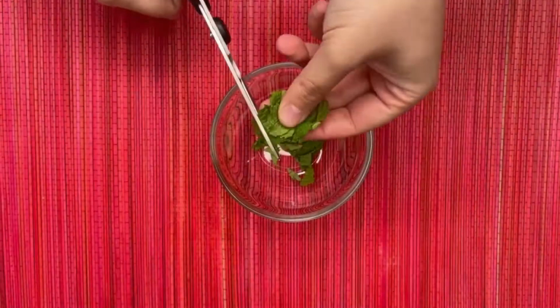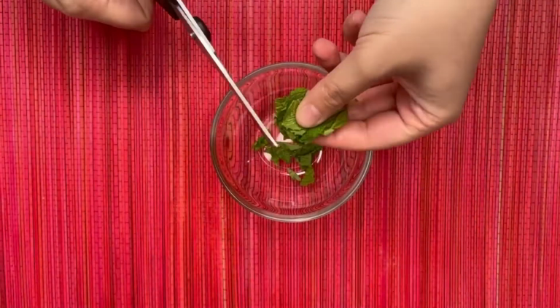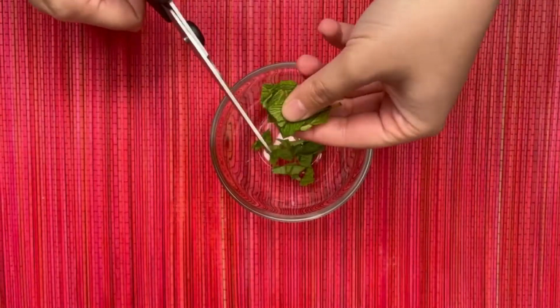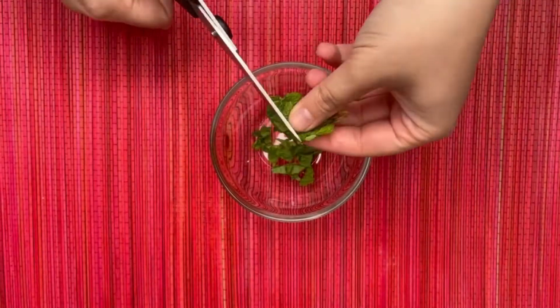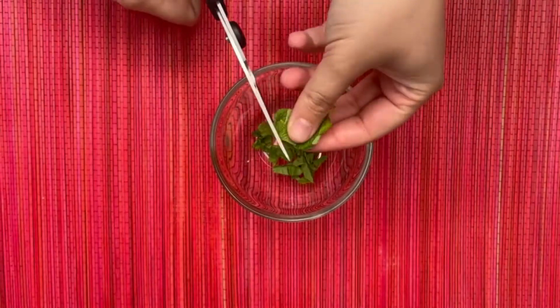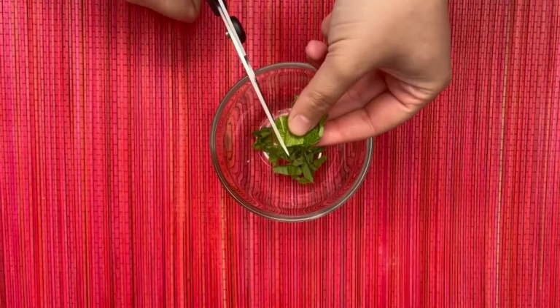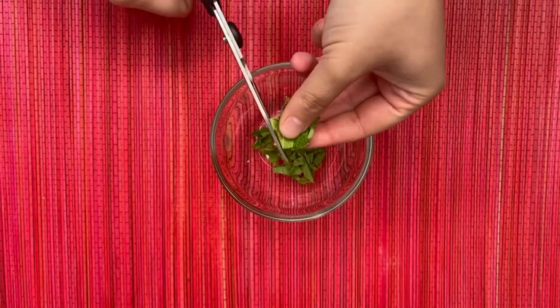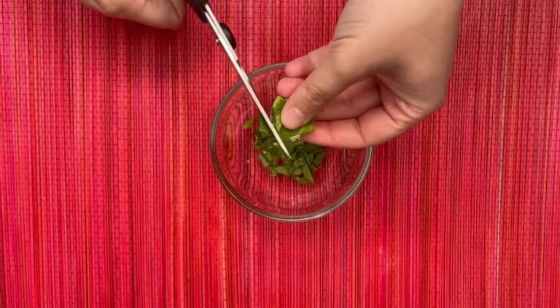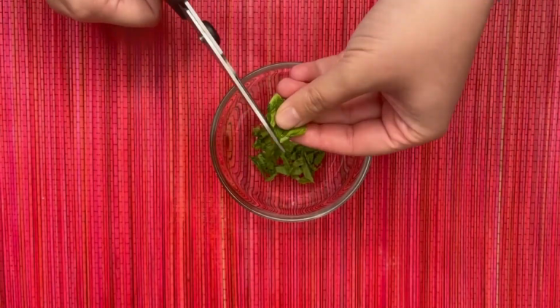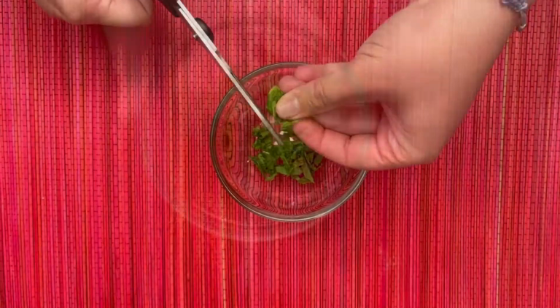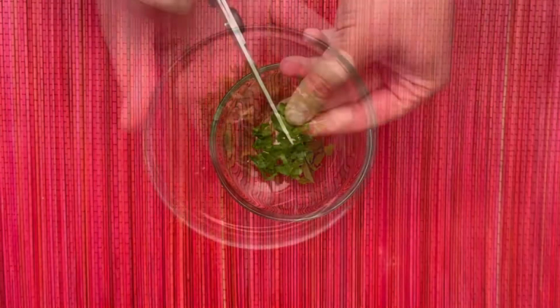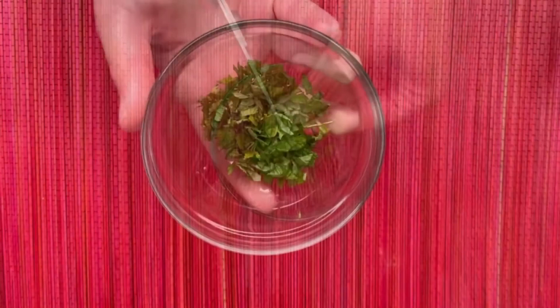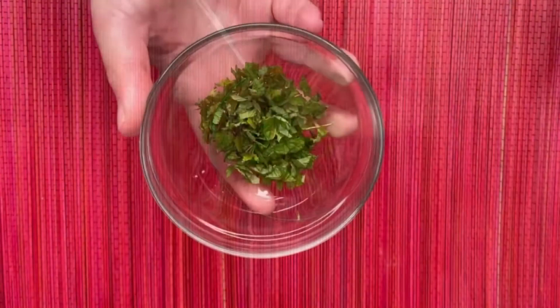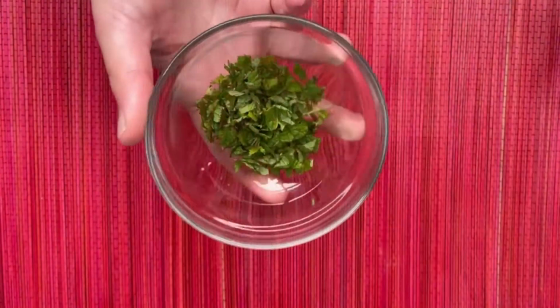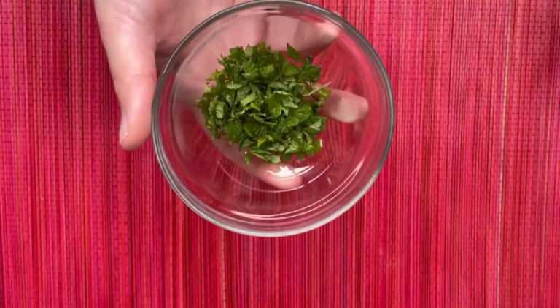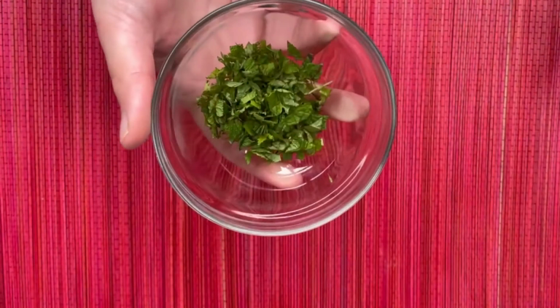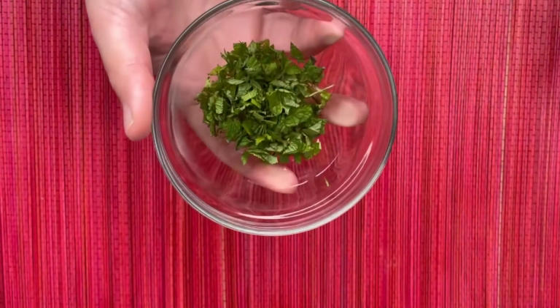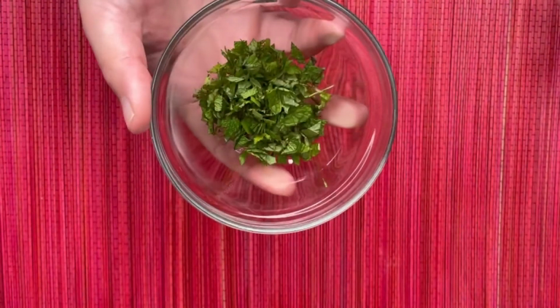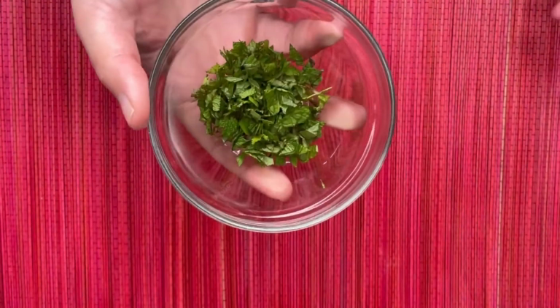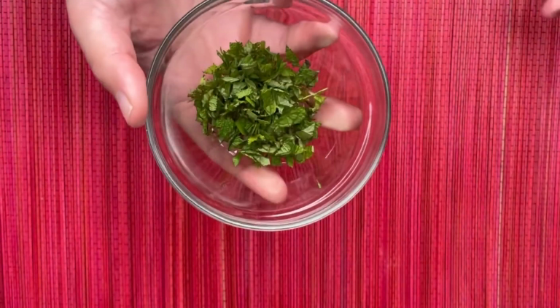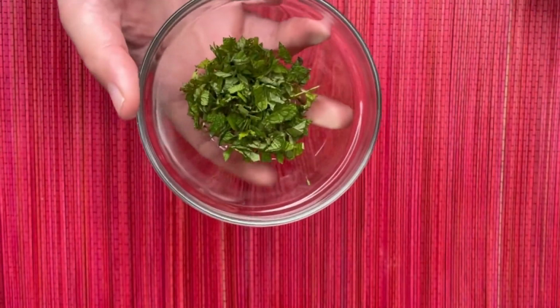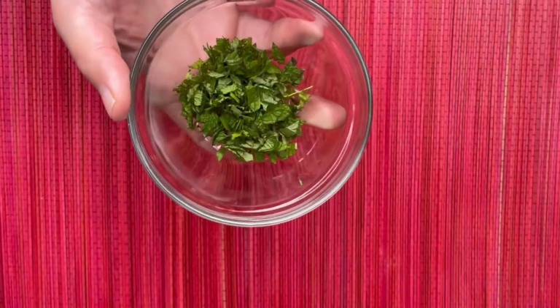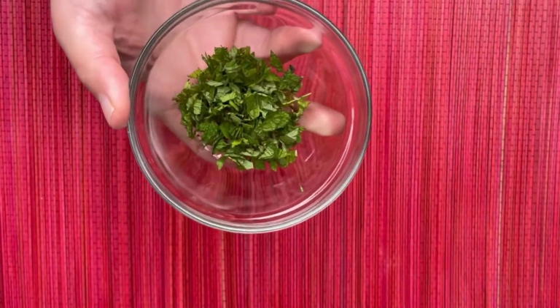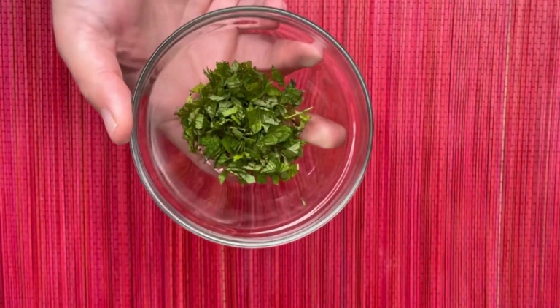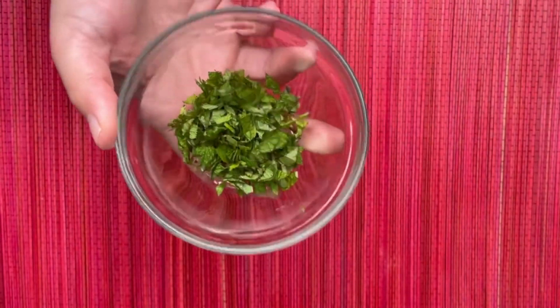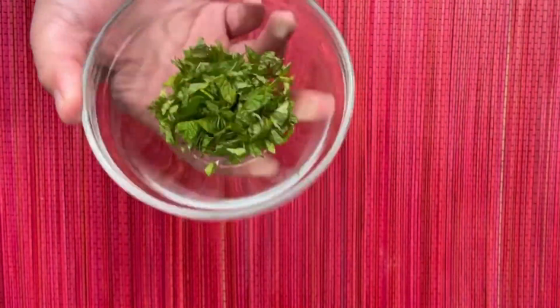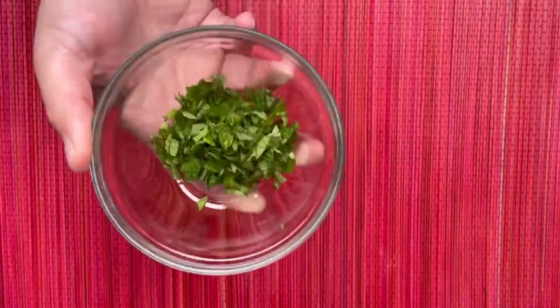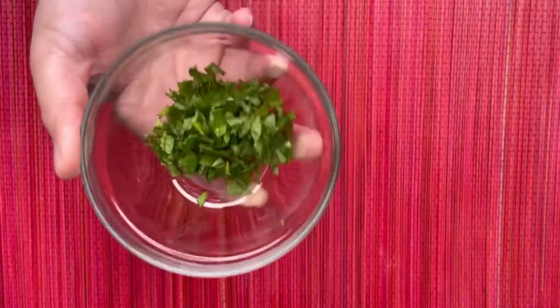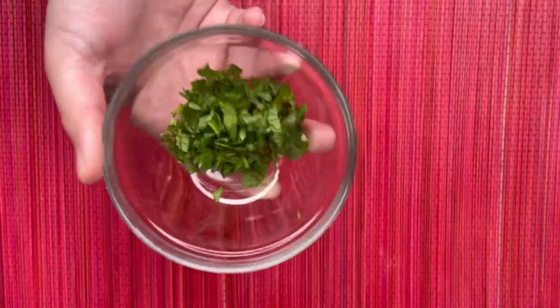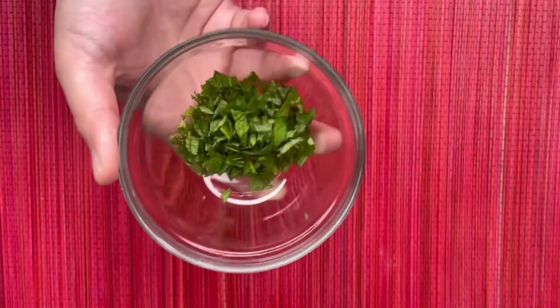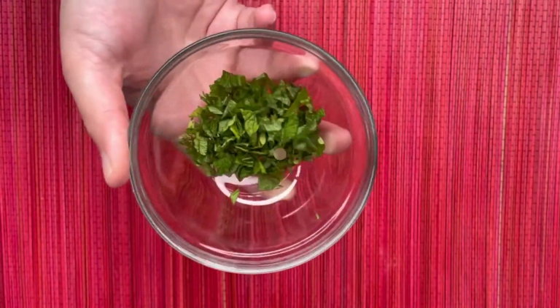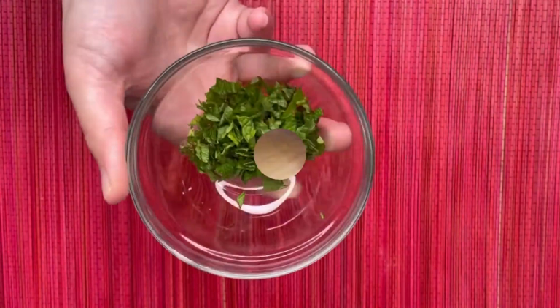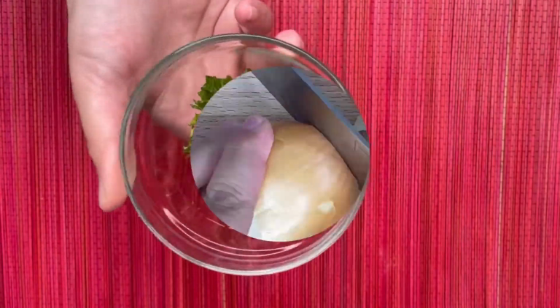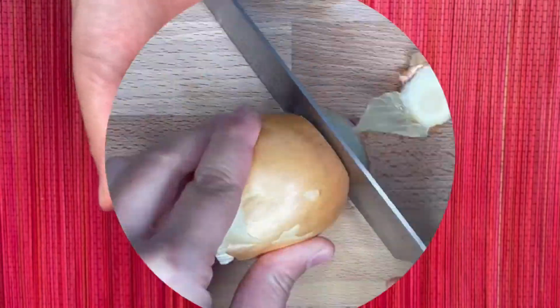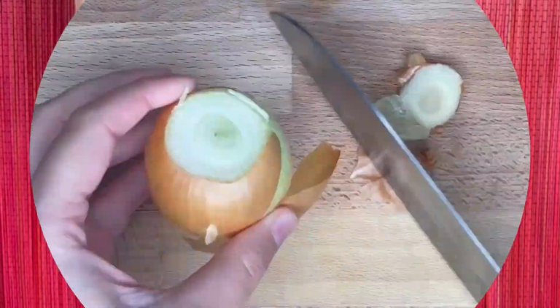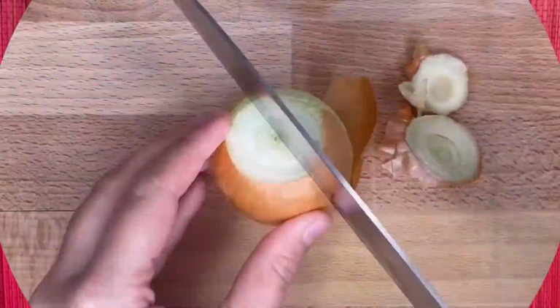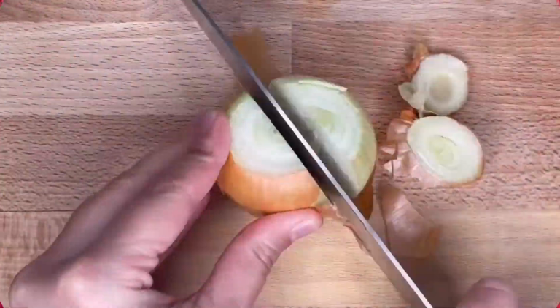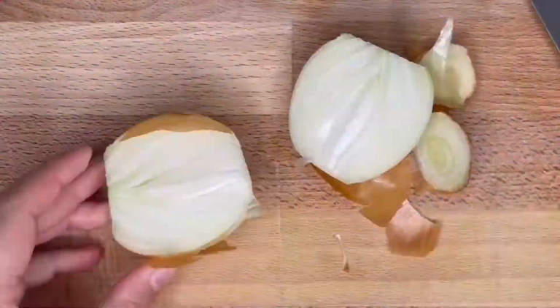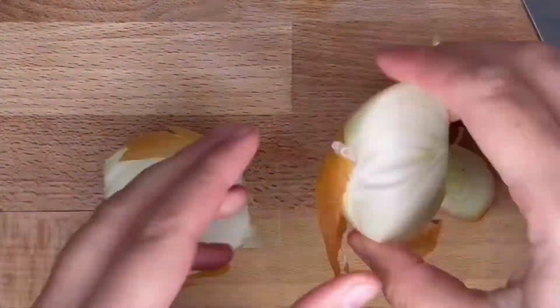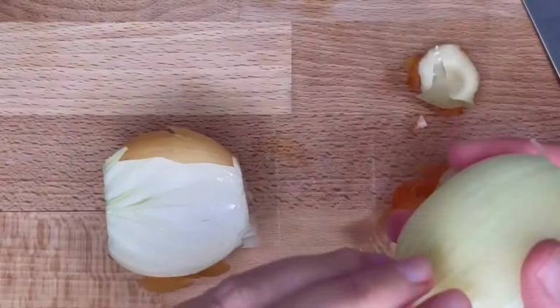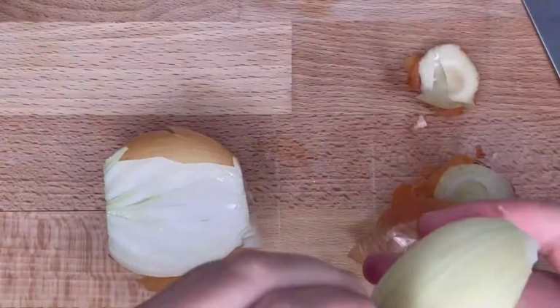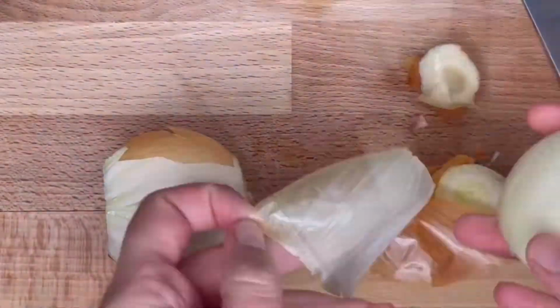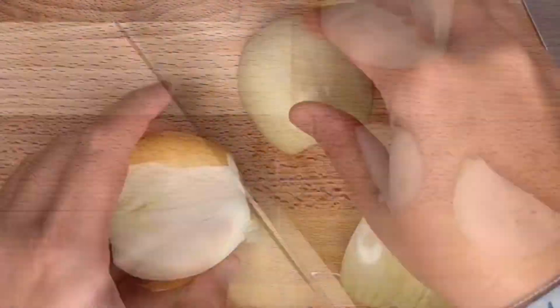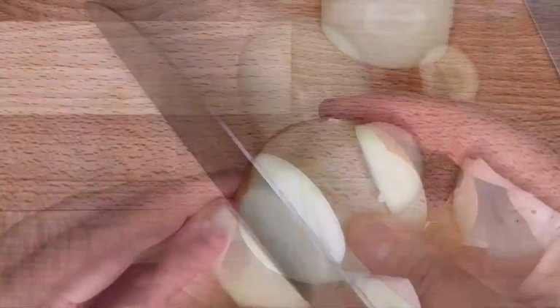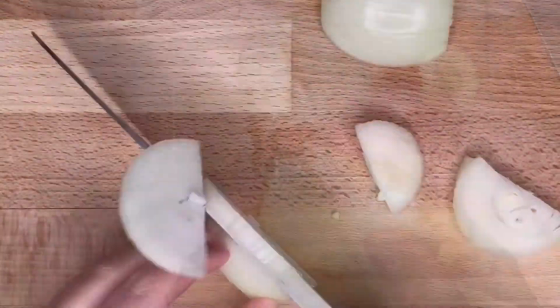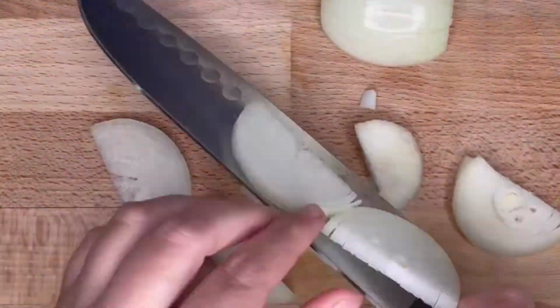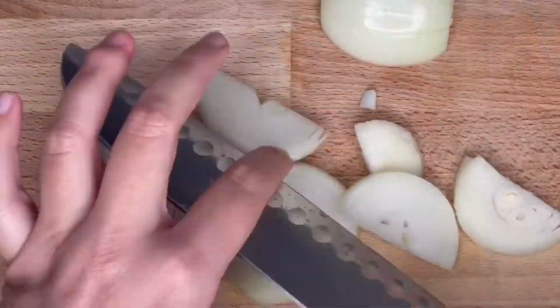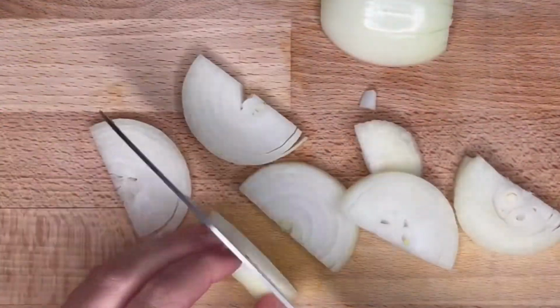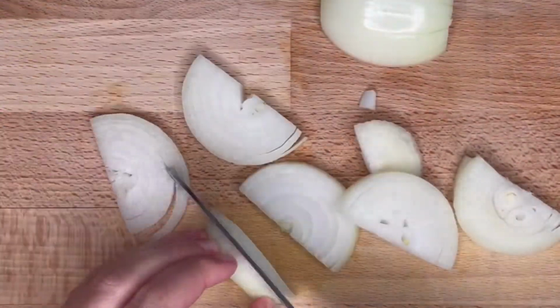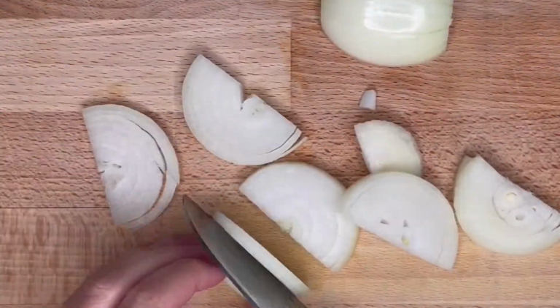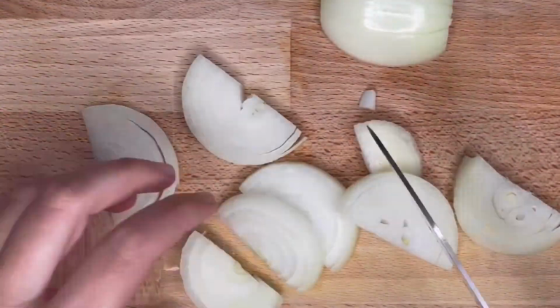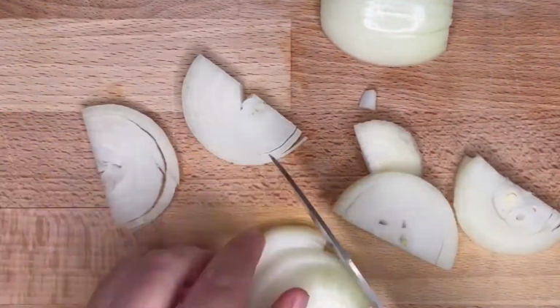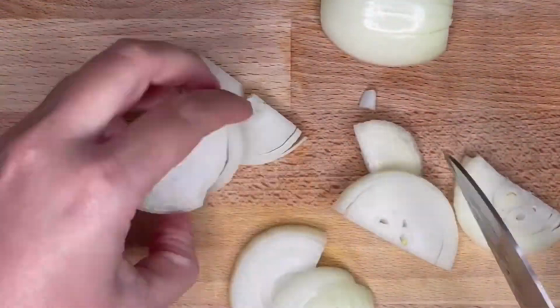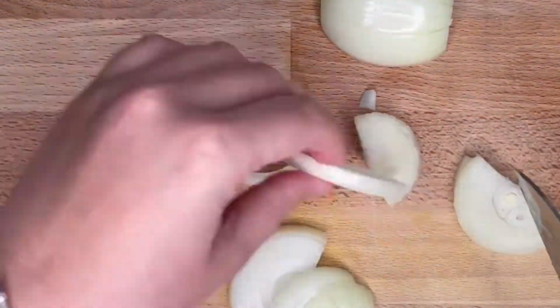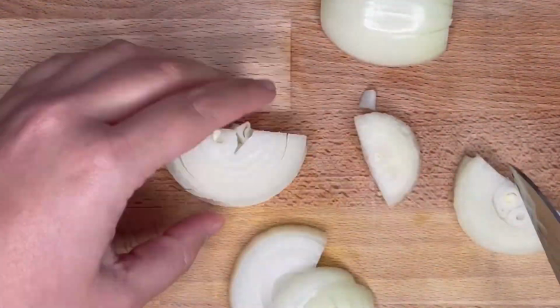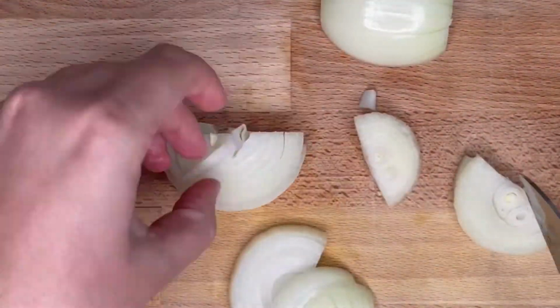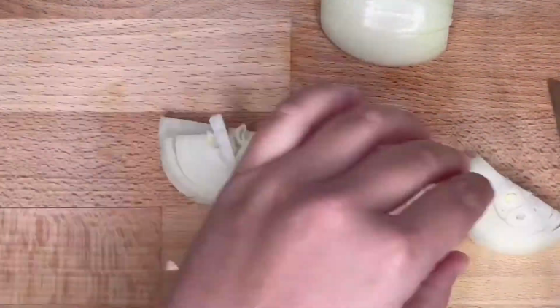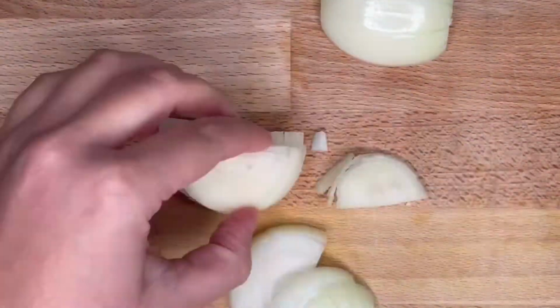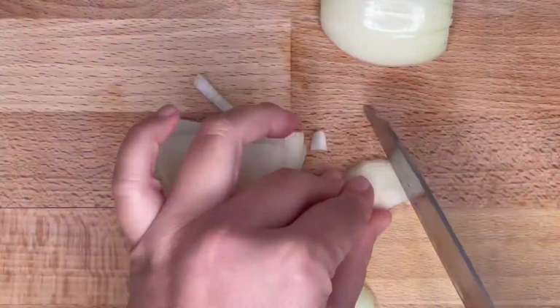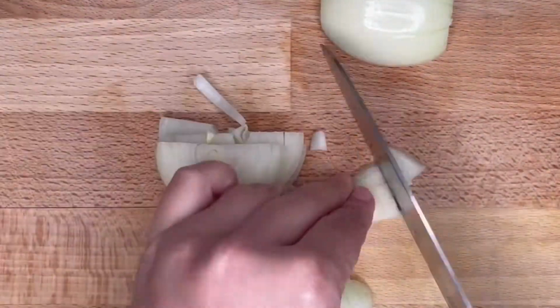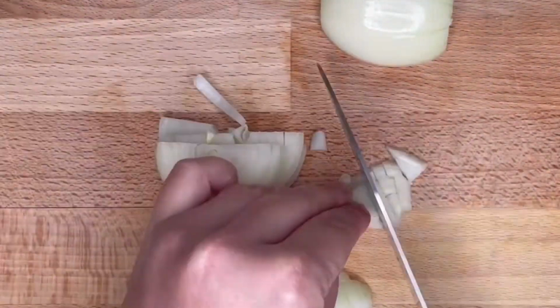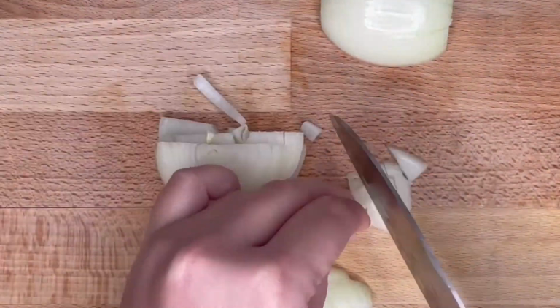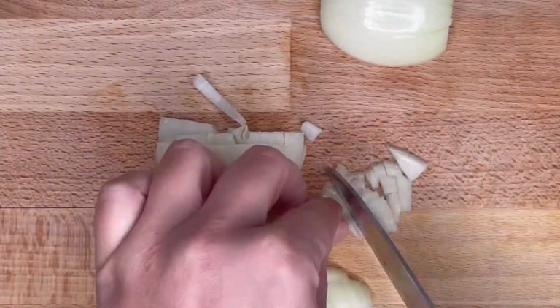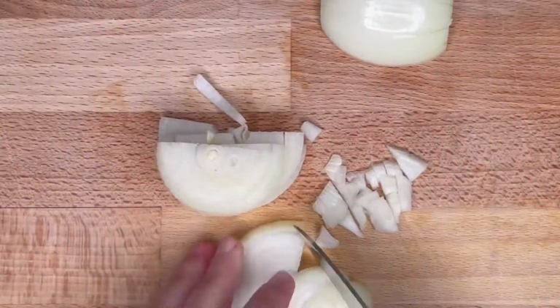Let's start by chopping the mint or peppermint. Now we are going to peel and chop the onion.